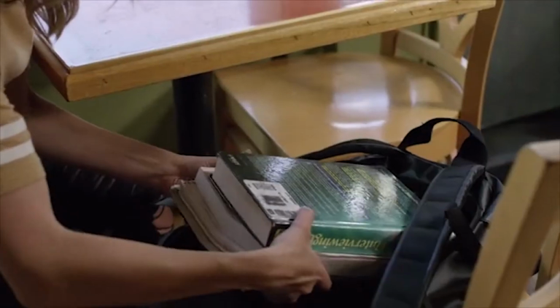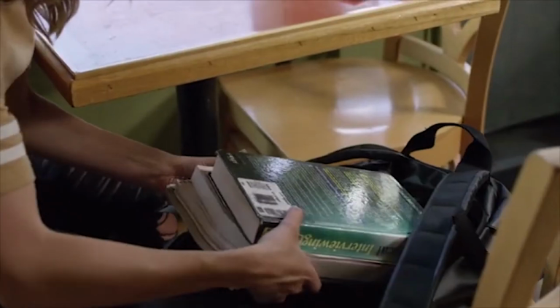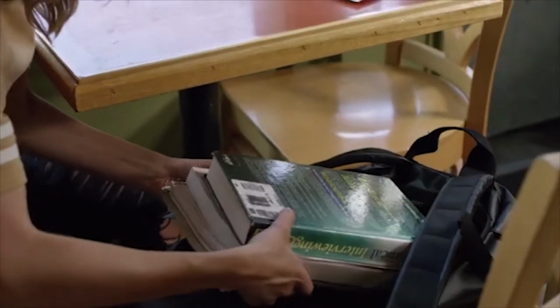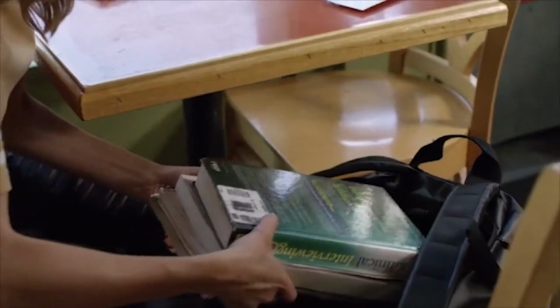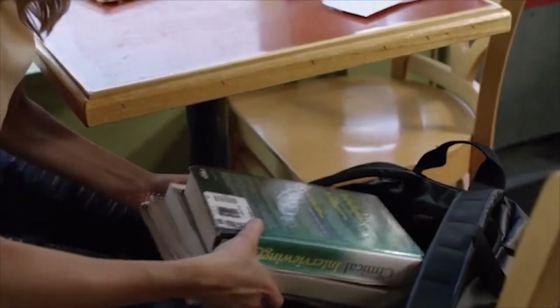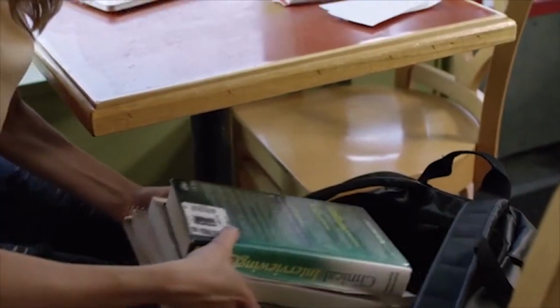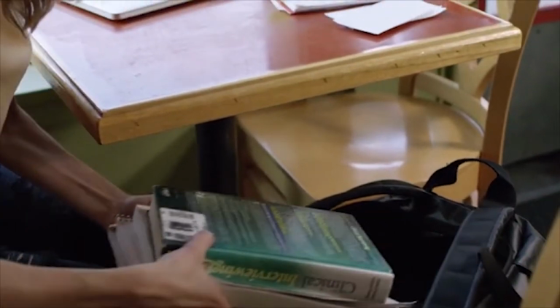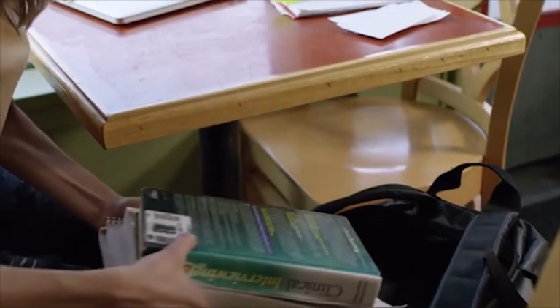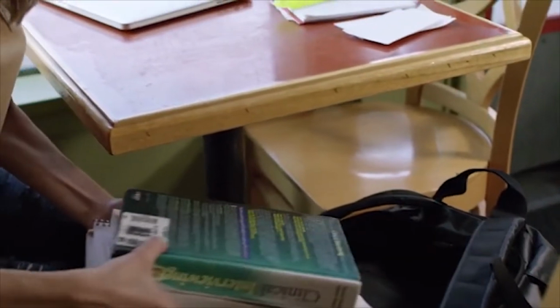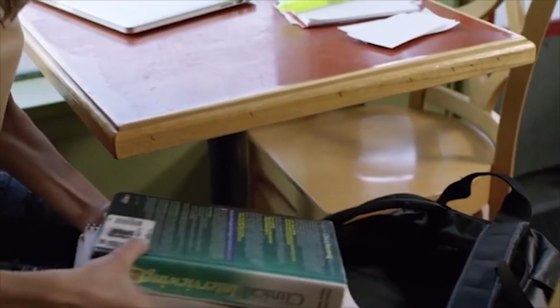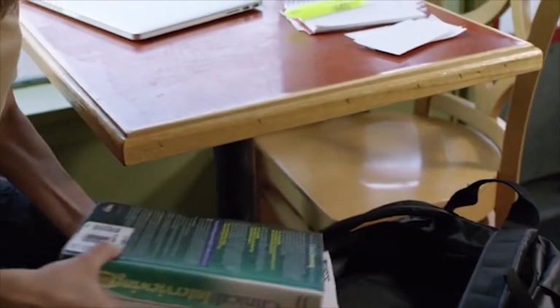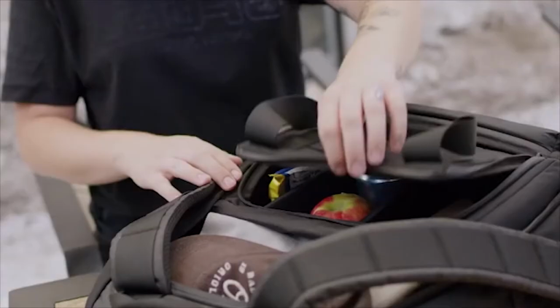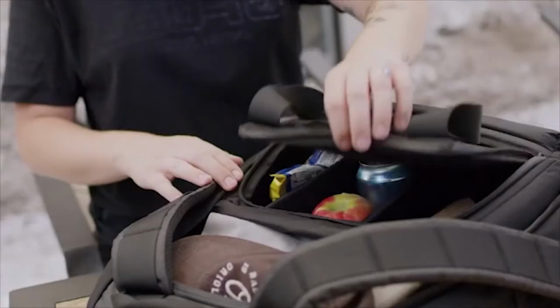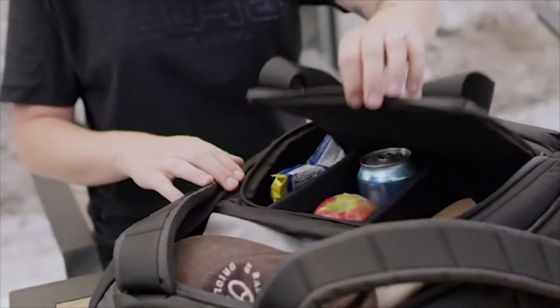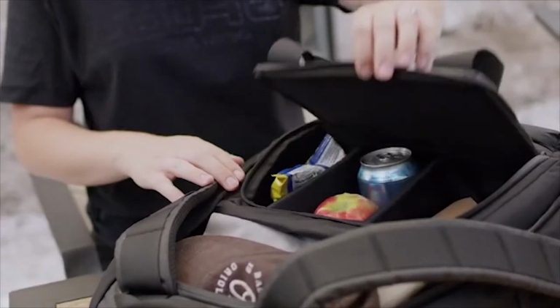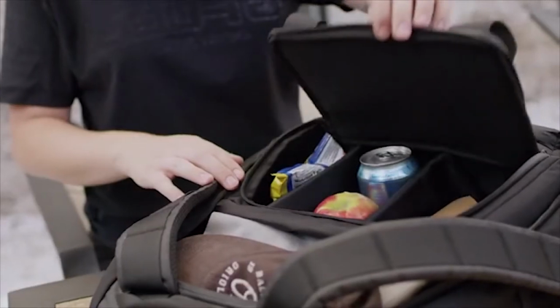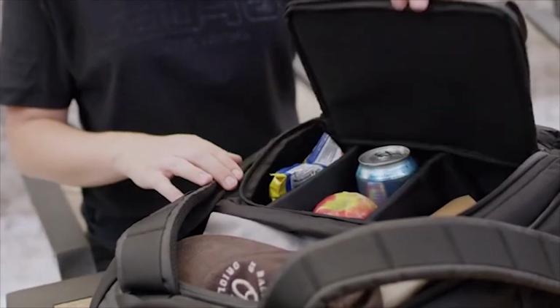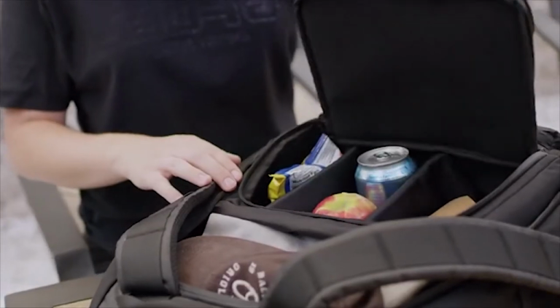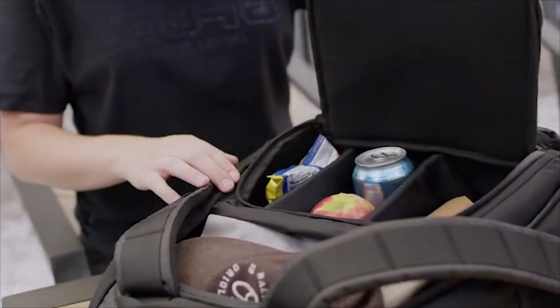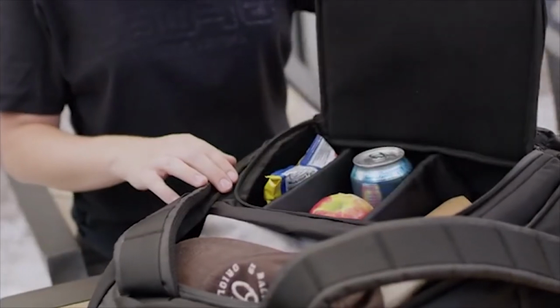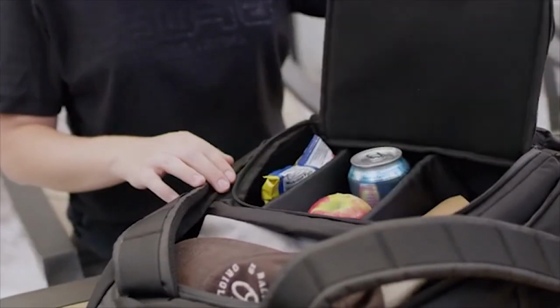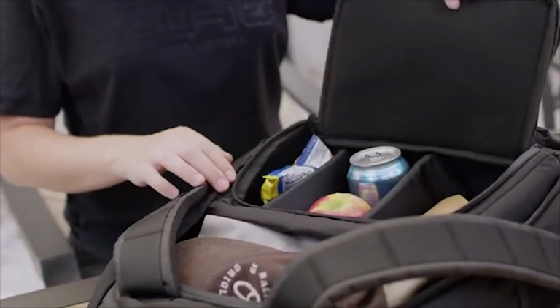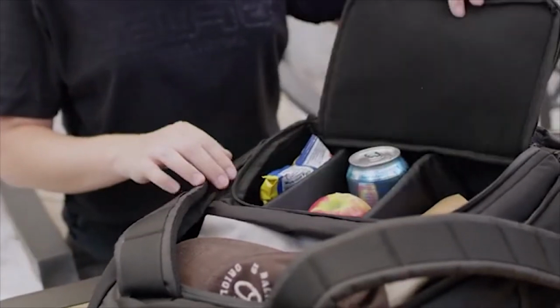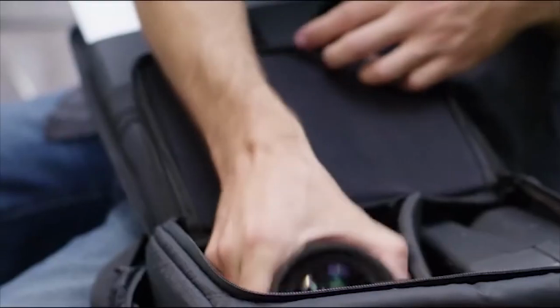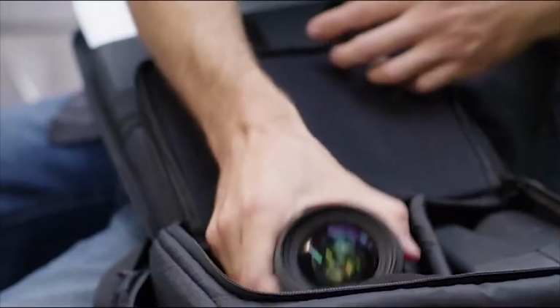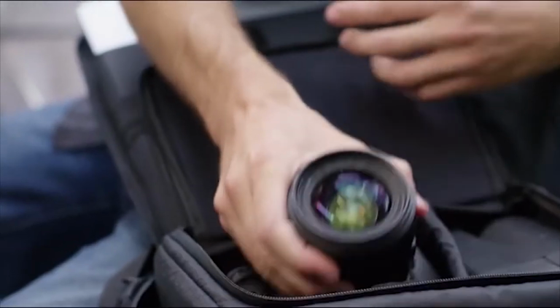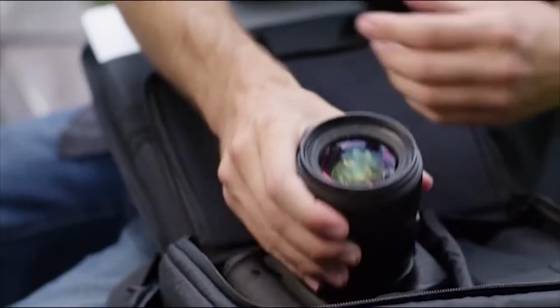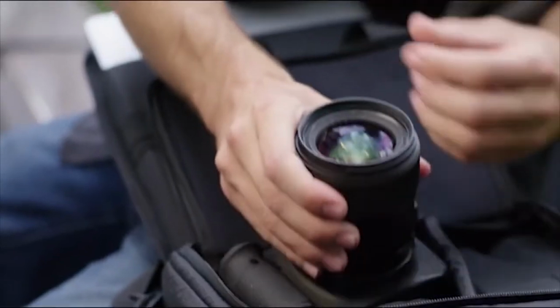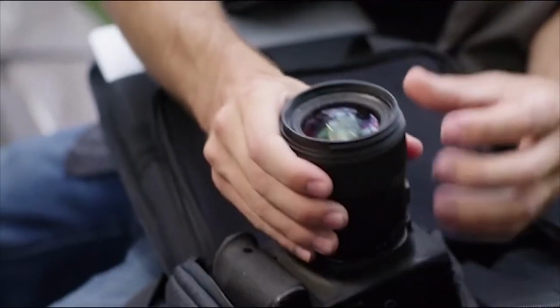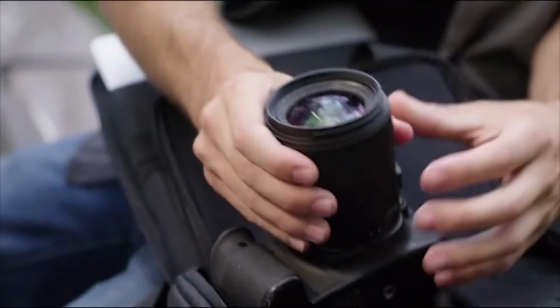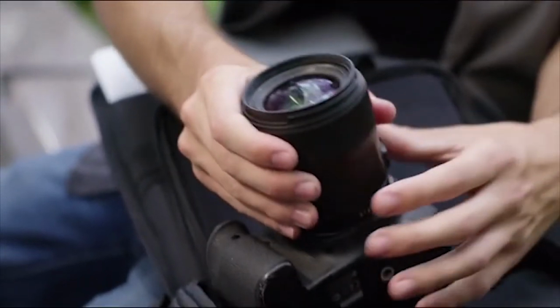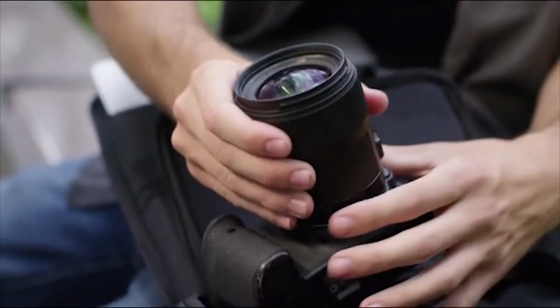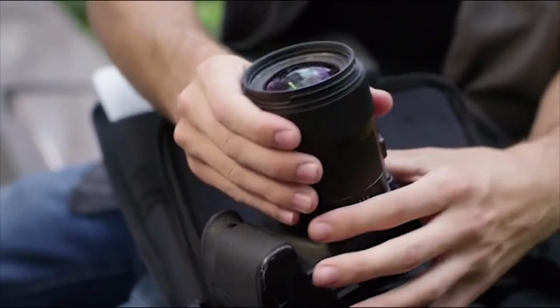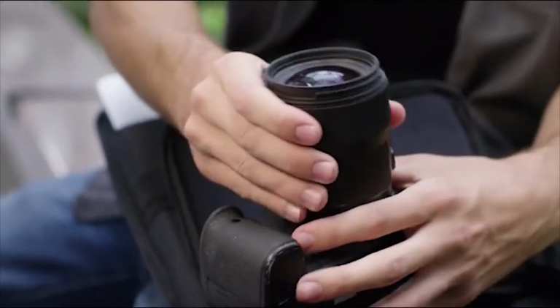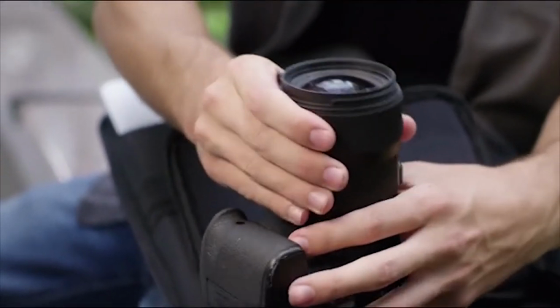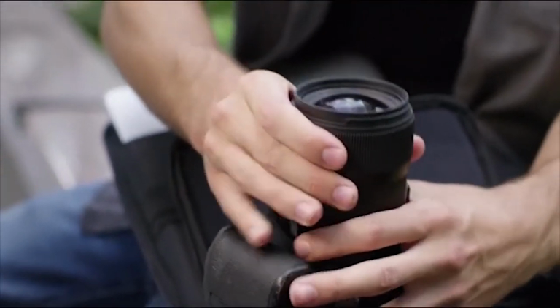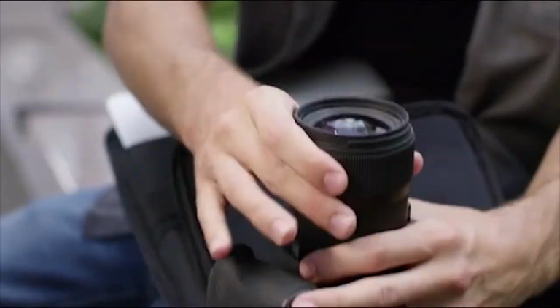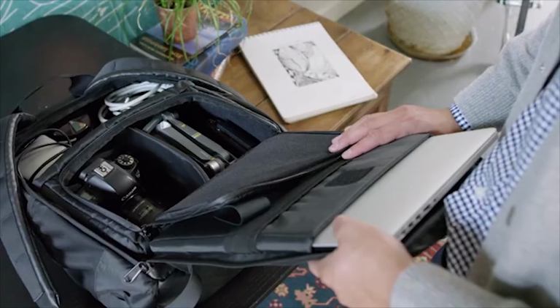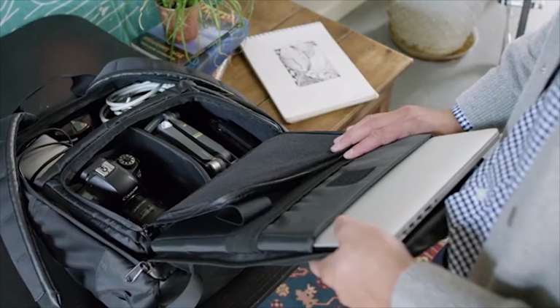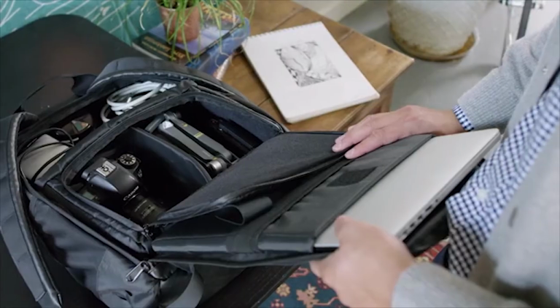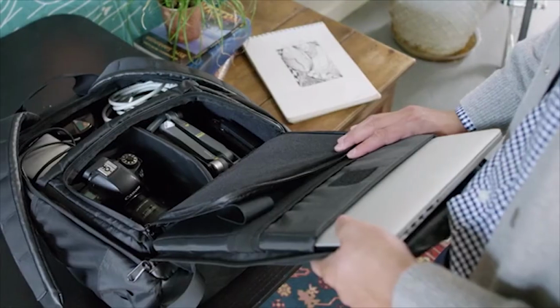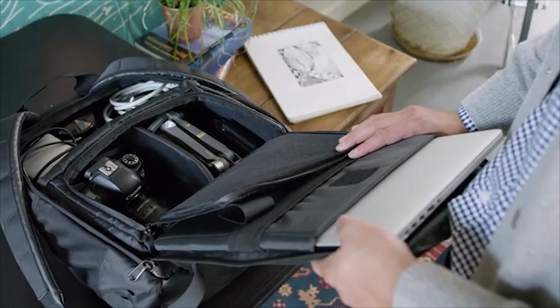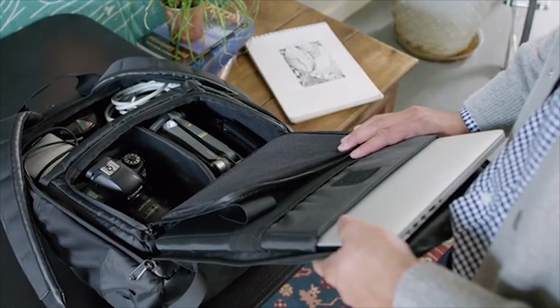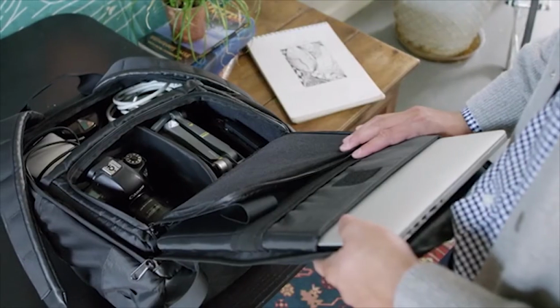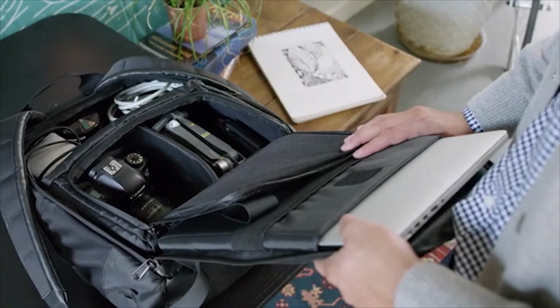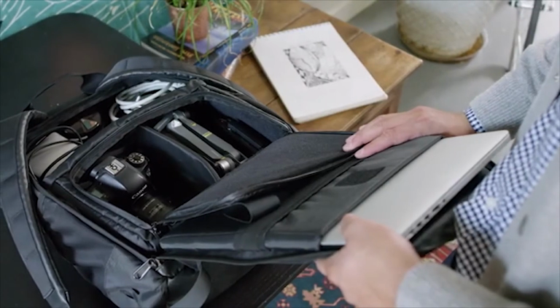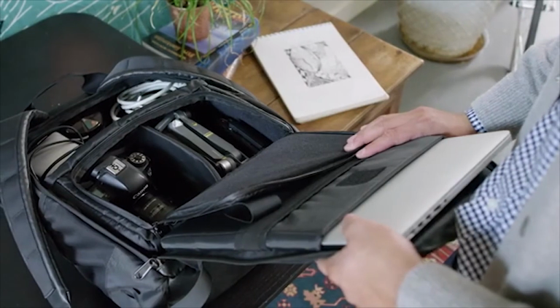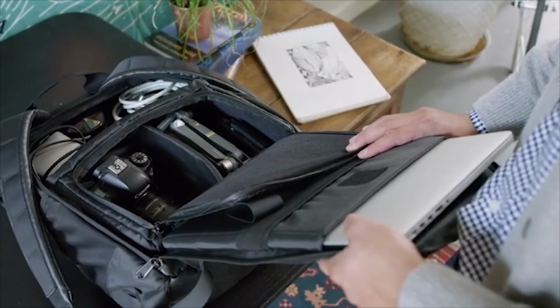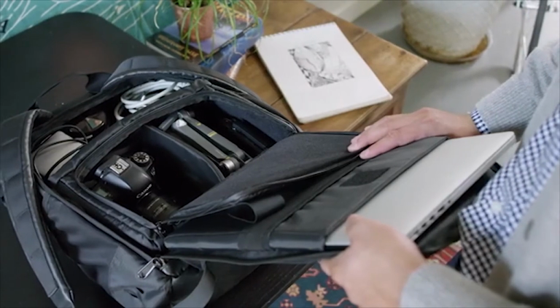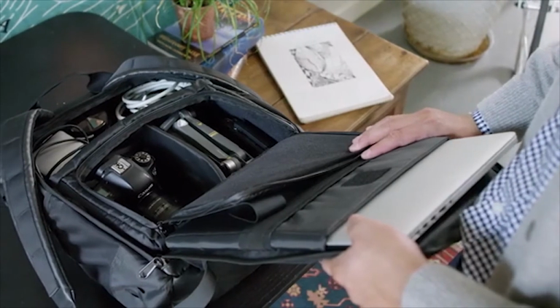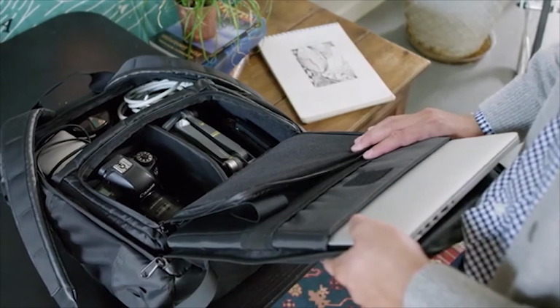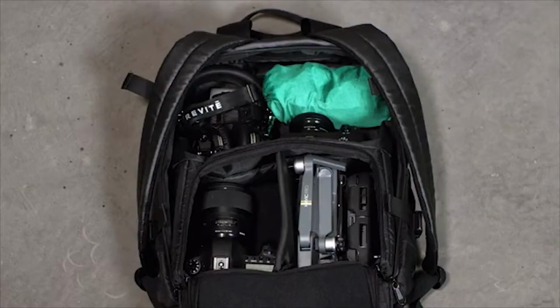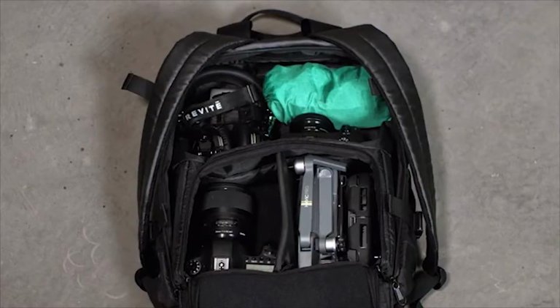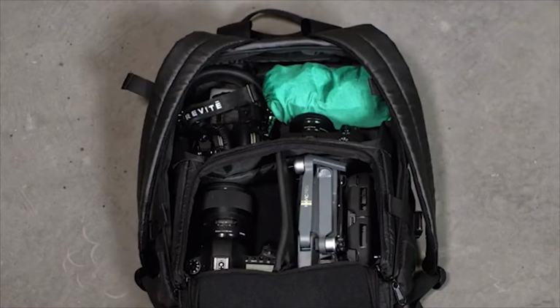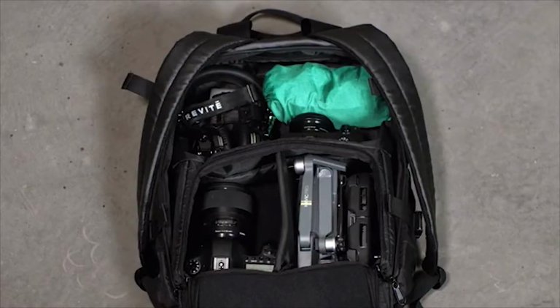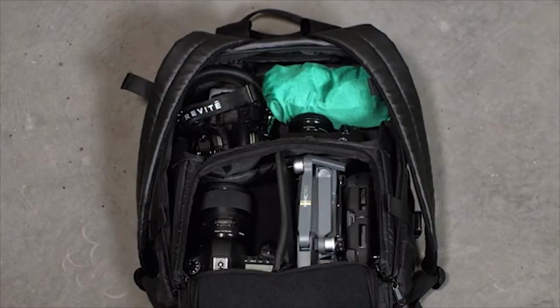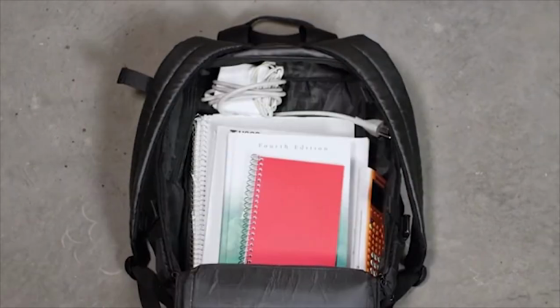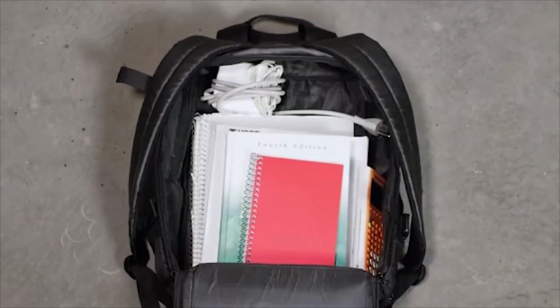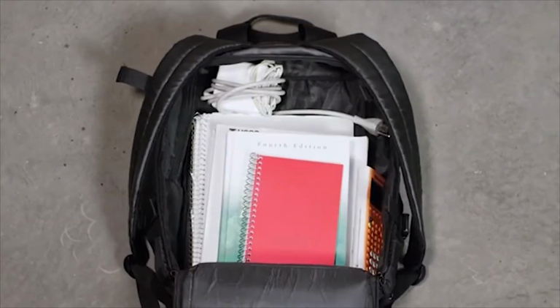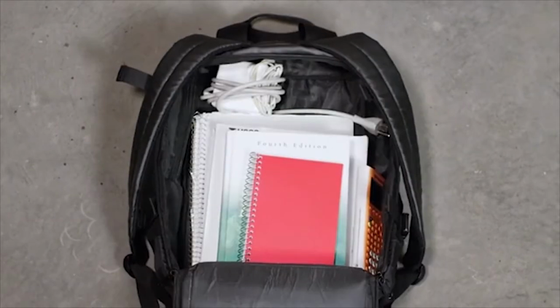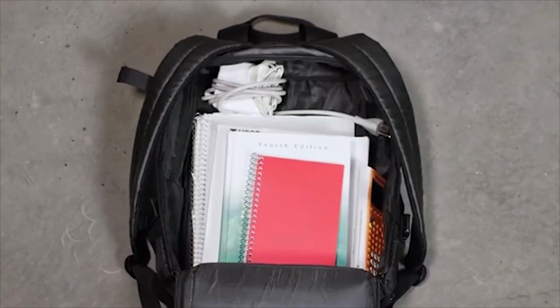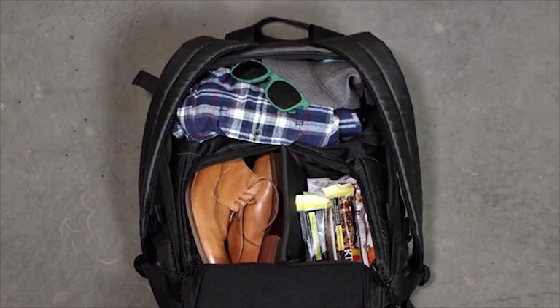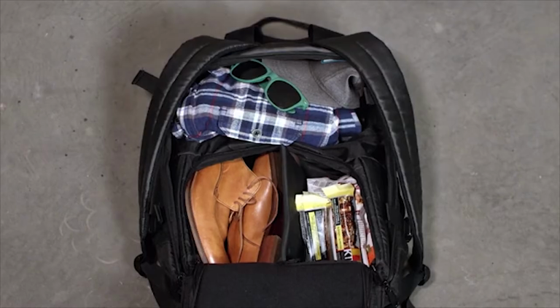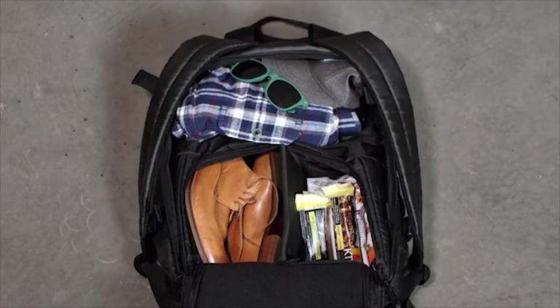Whether it's your textbooks, your lunch, or your camera equipment, our insert system will let you be more versatile than ever.